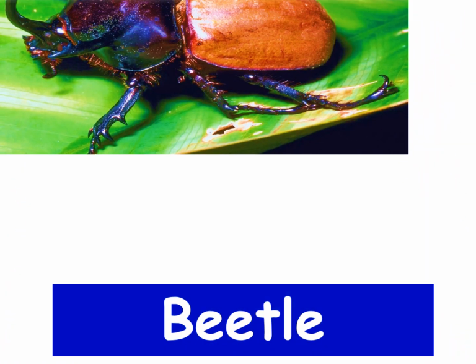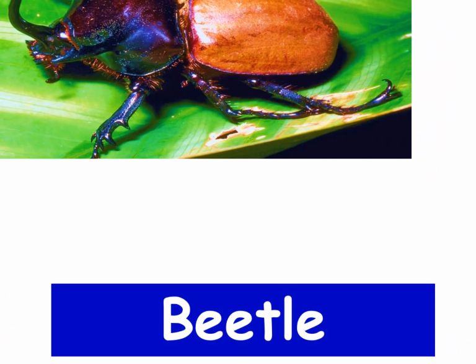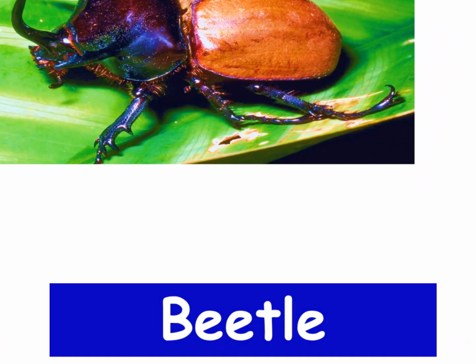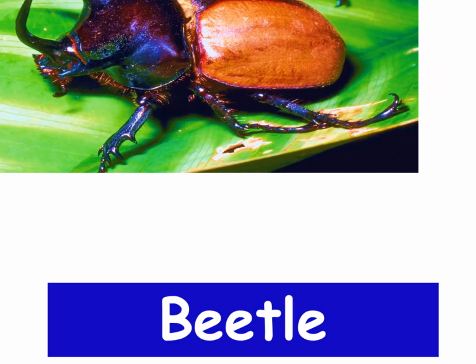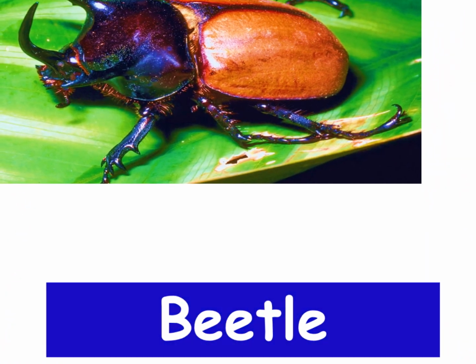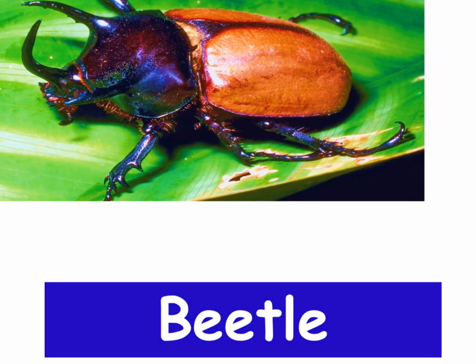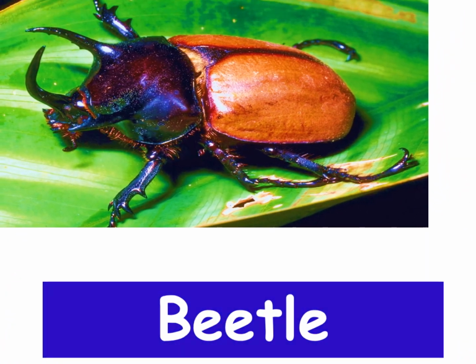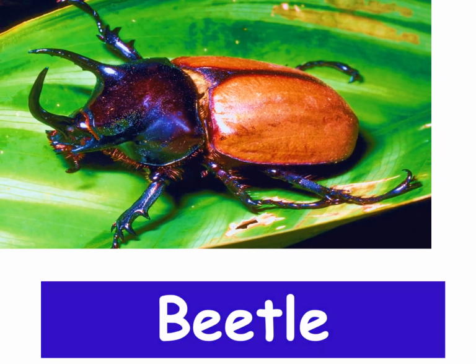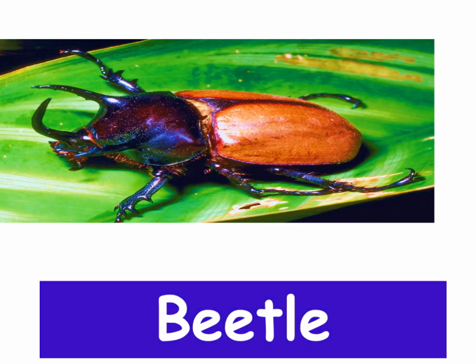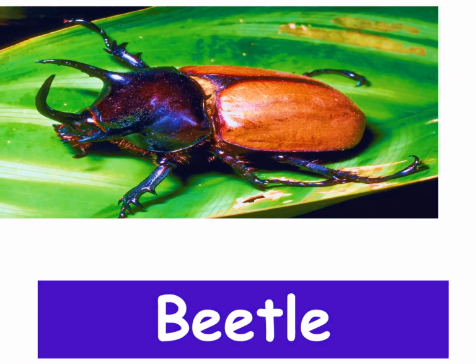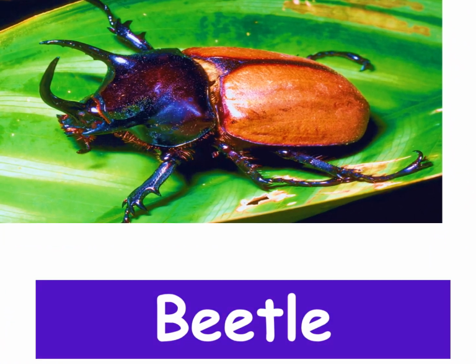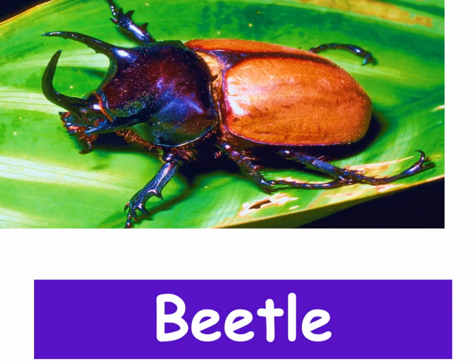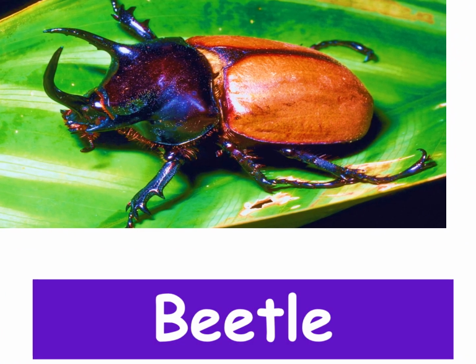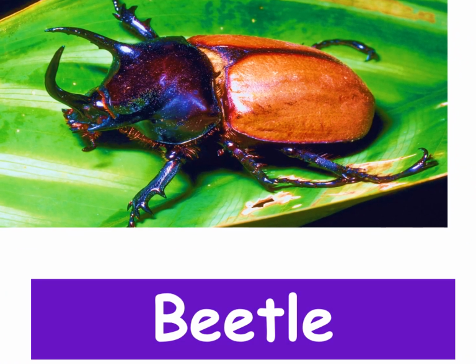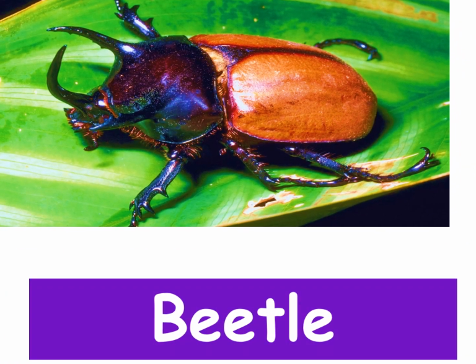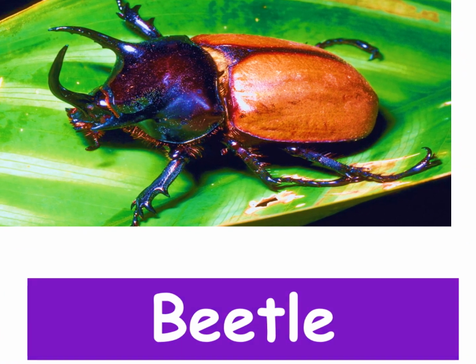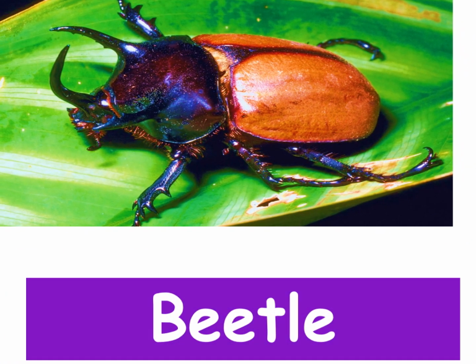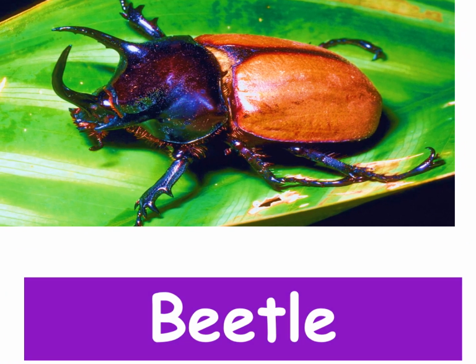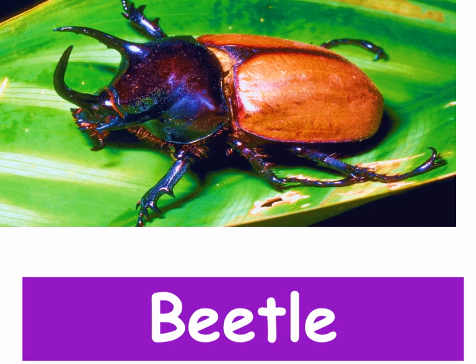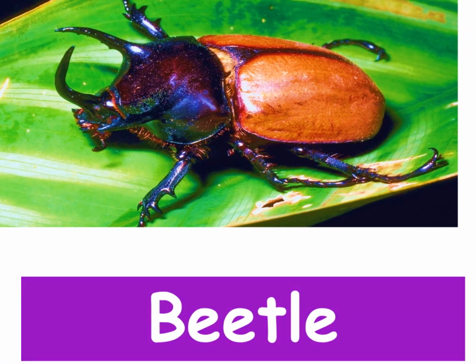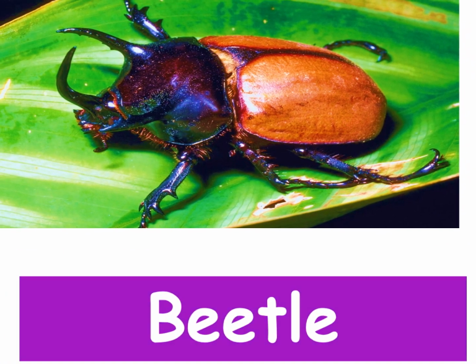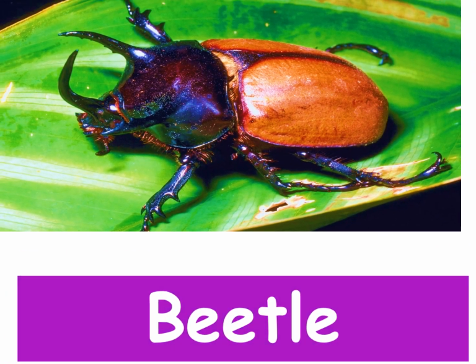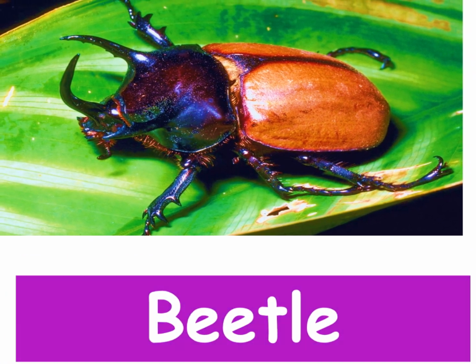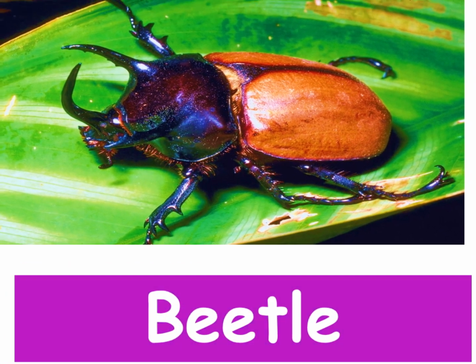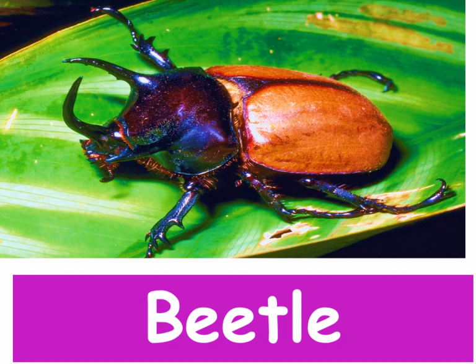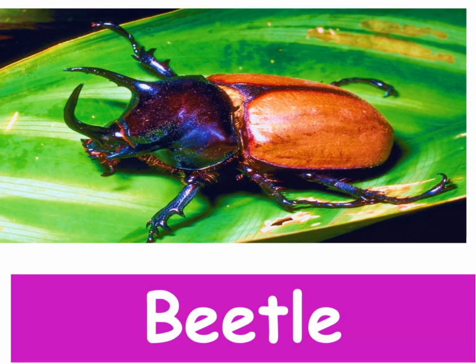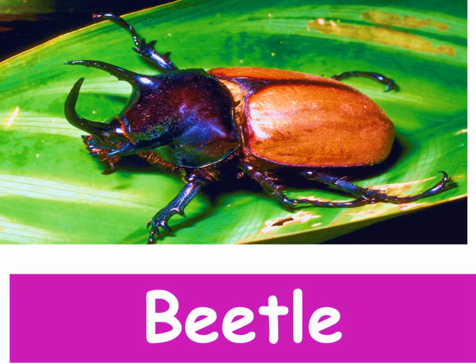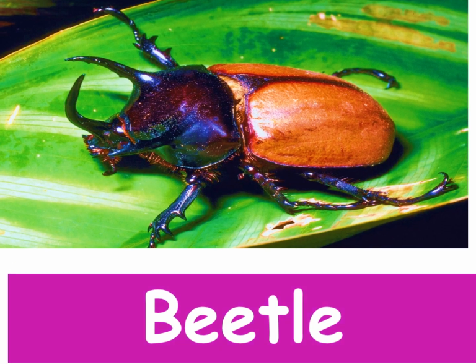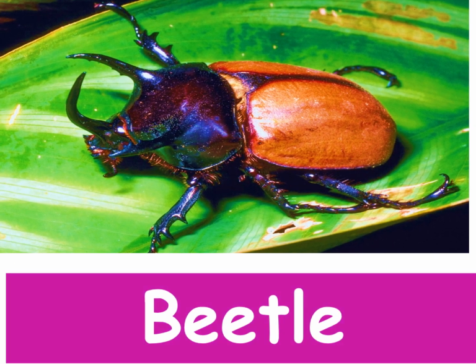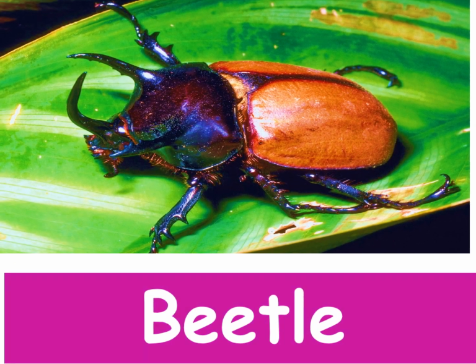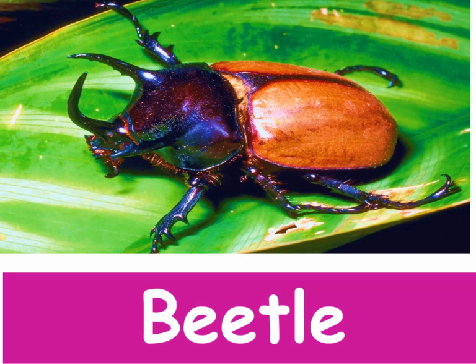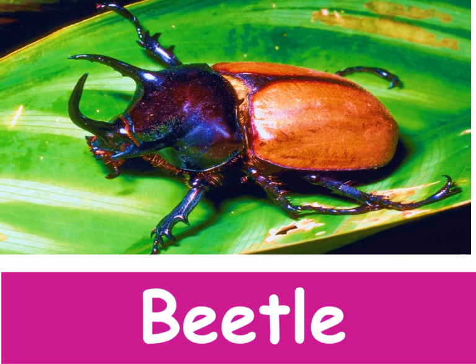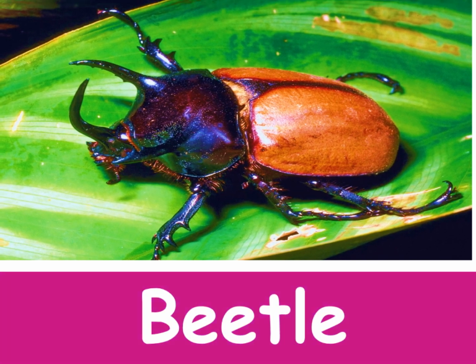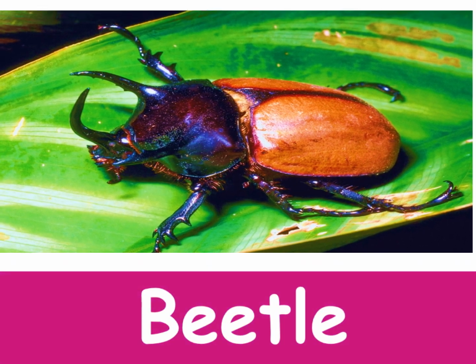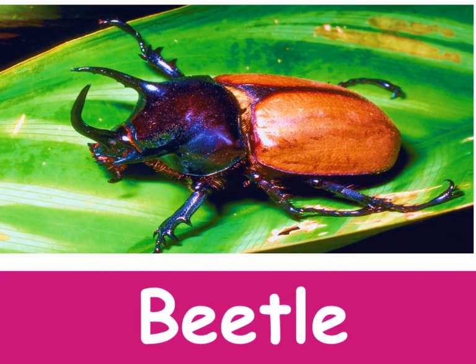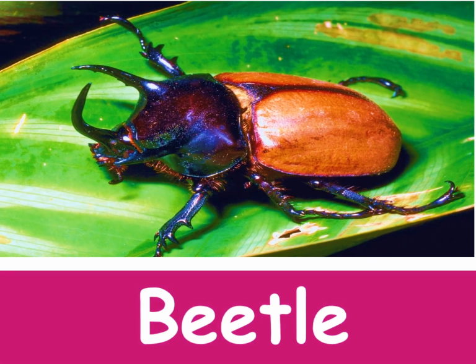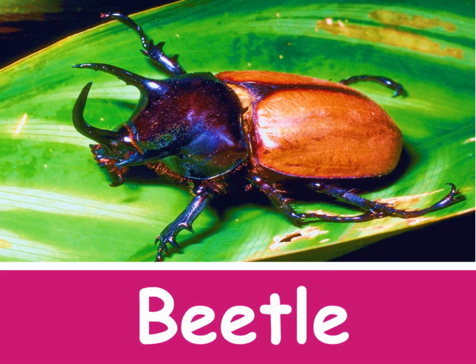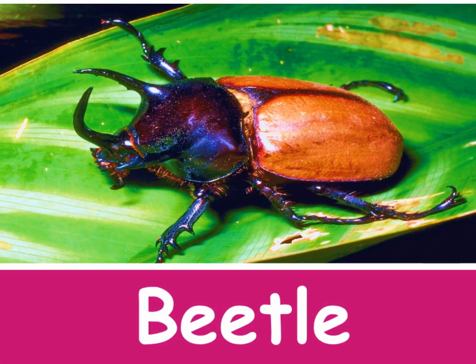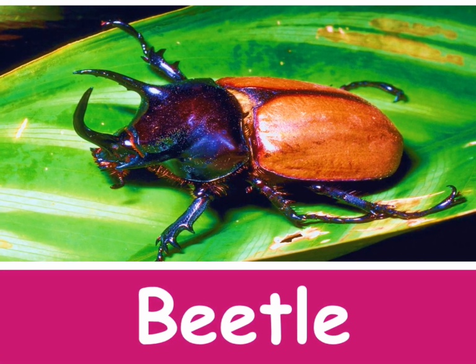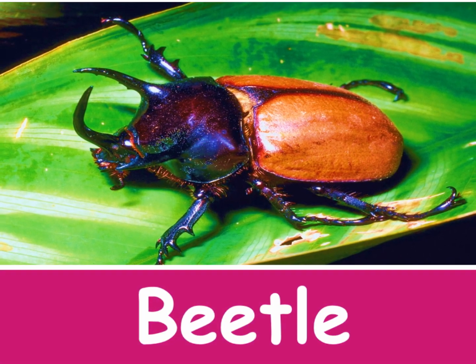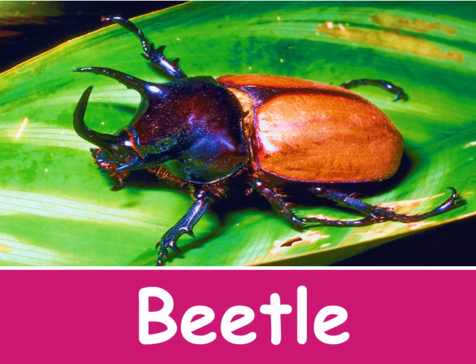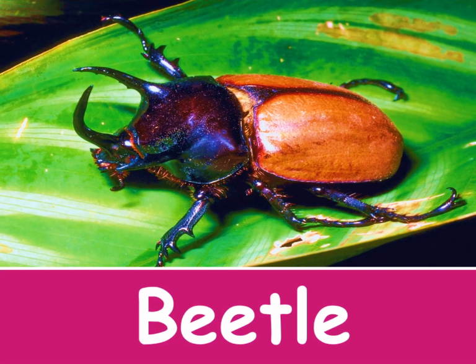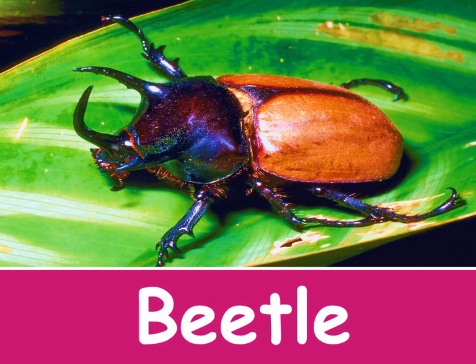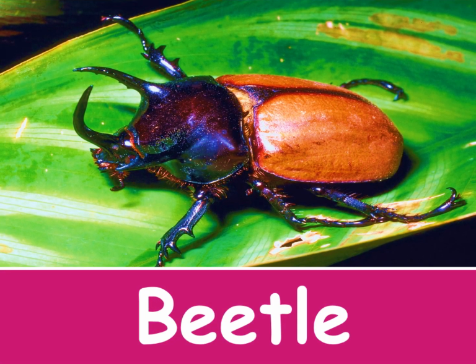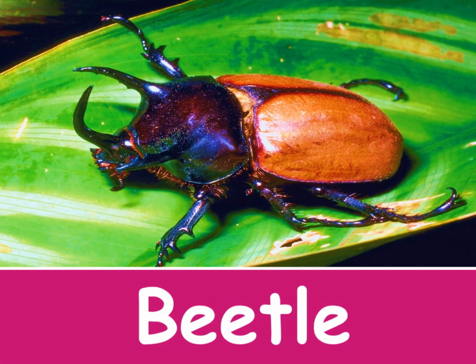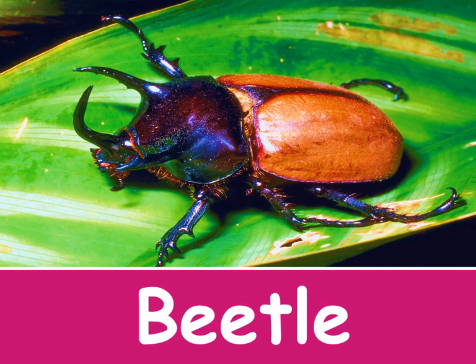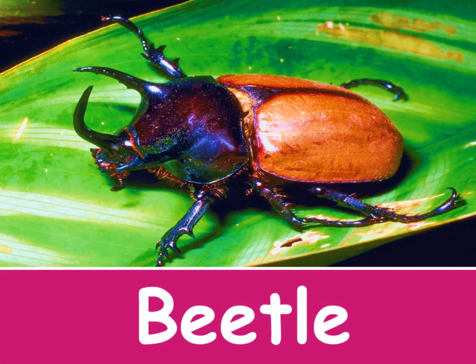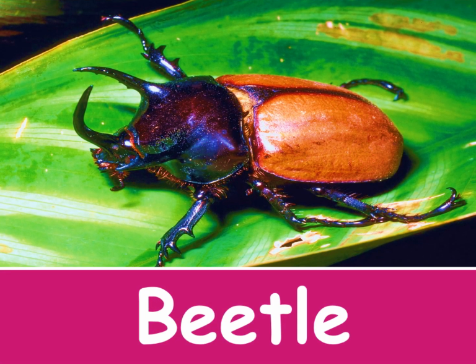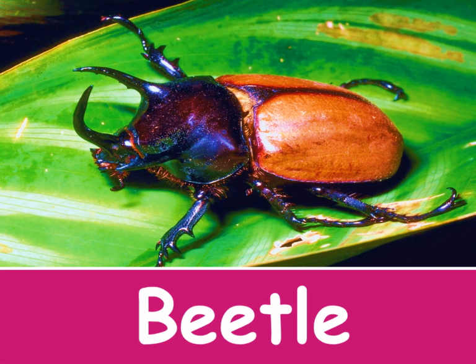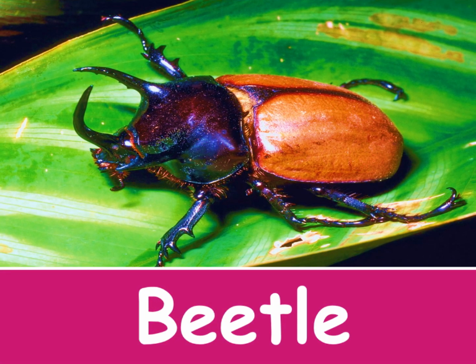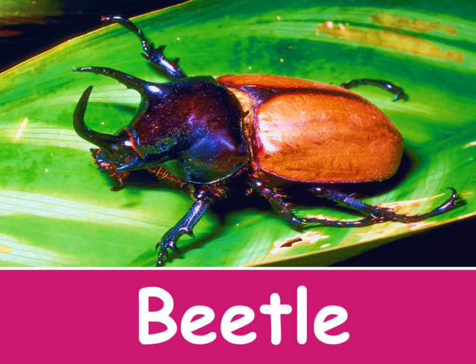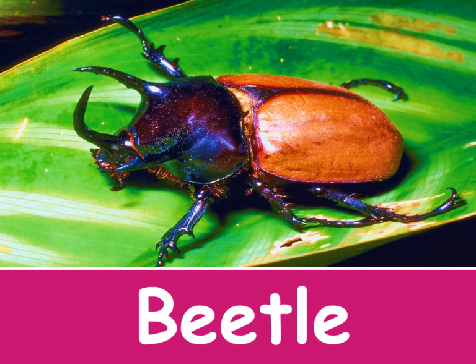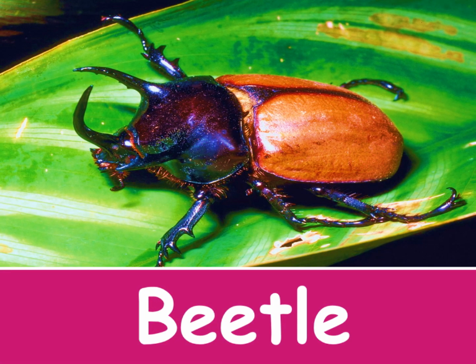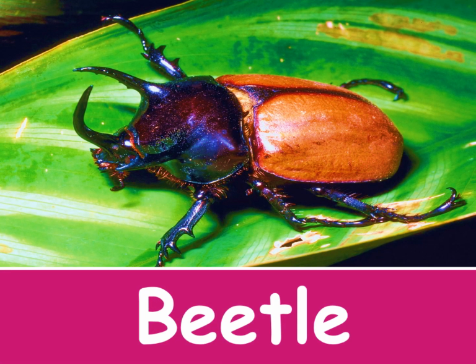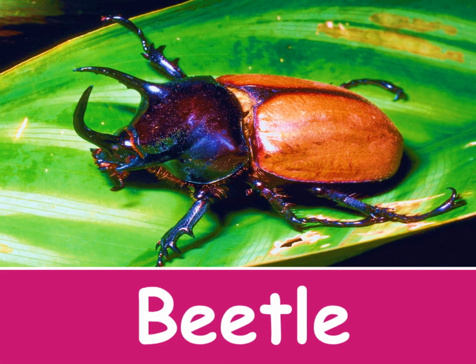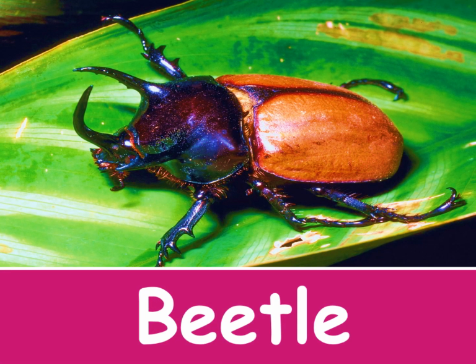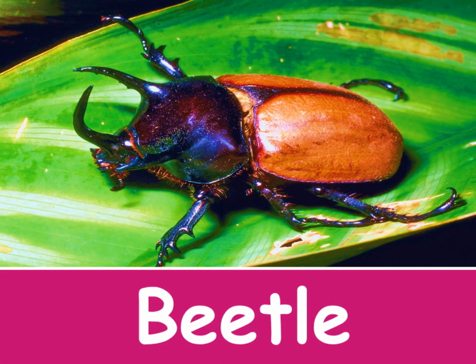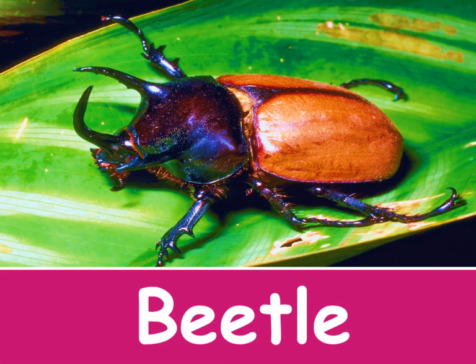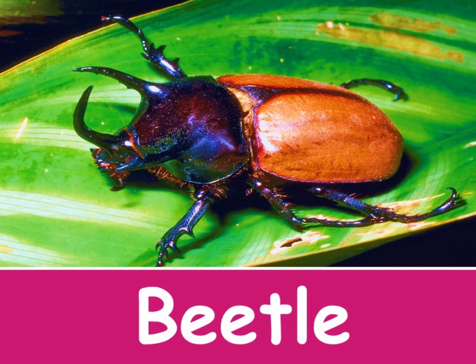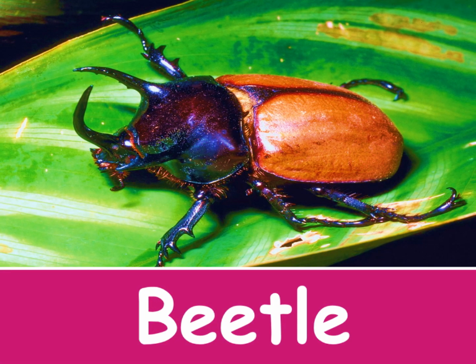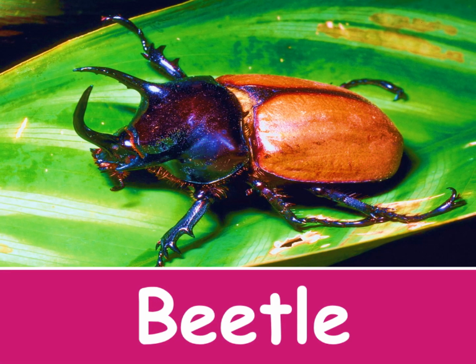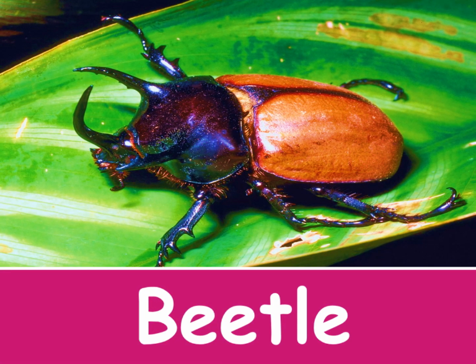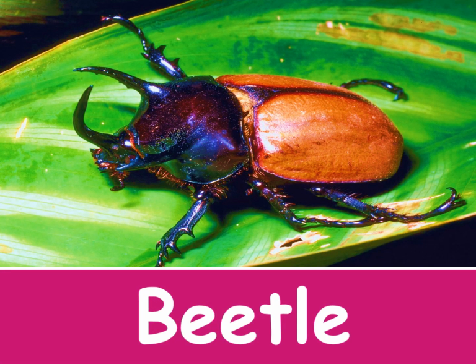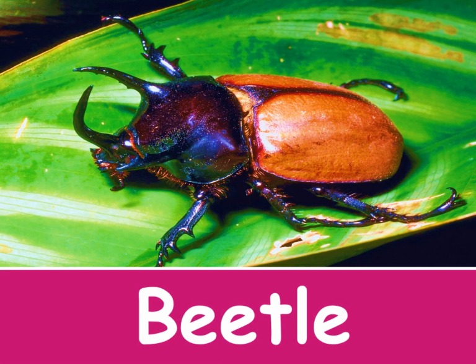This is a beetle. Beetles have a hard body.